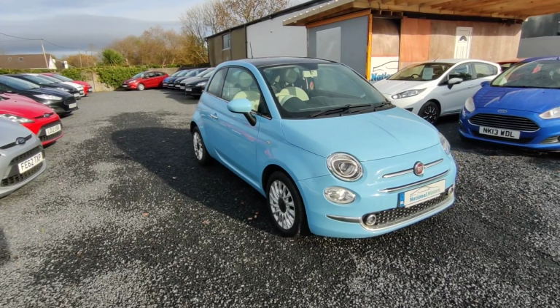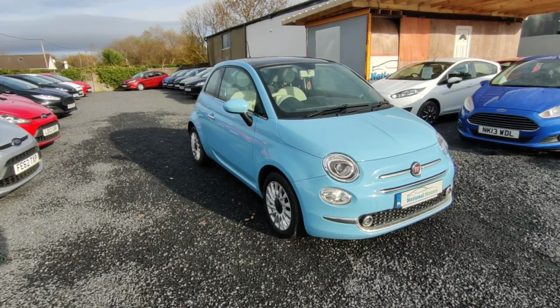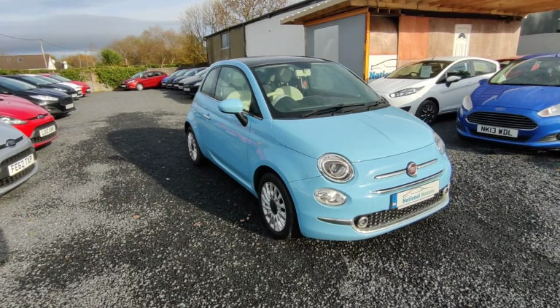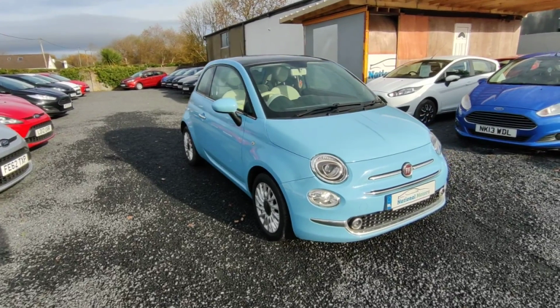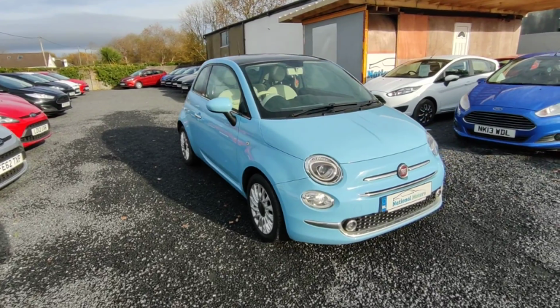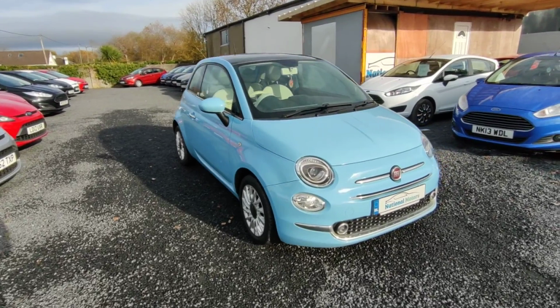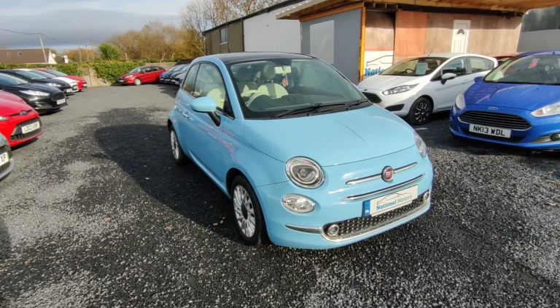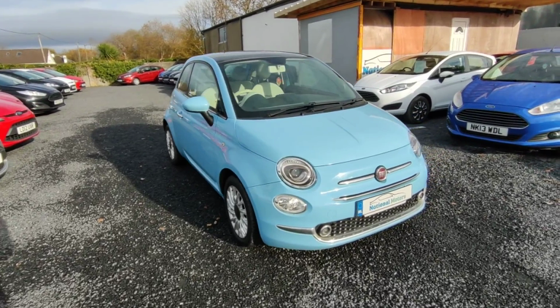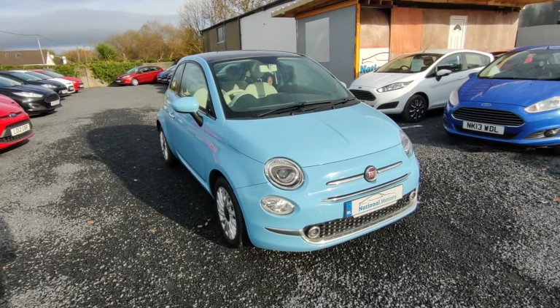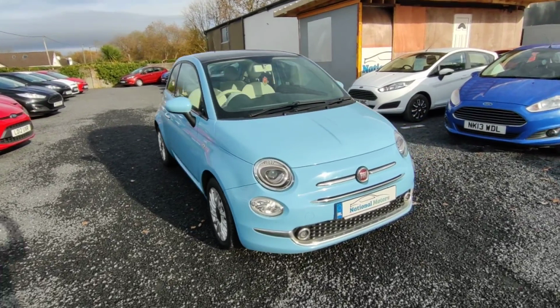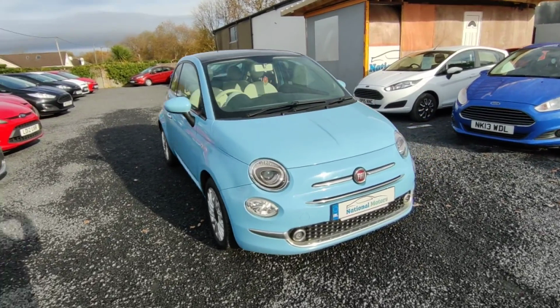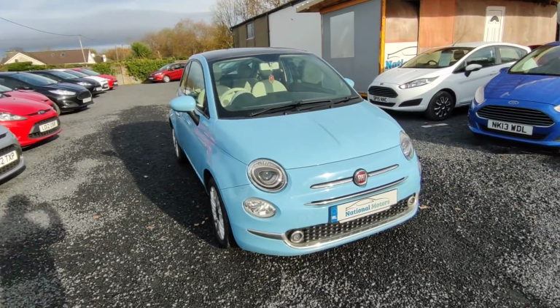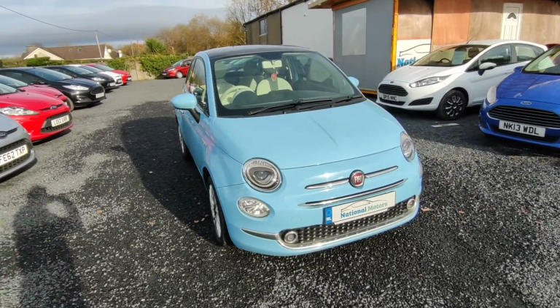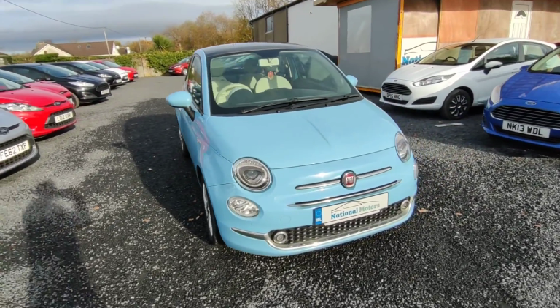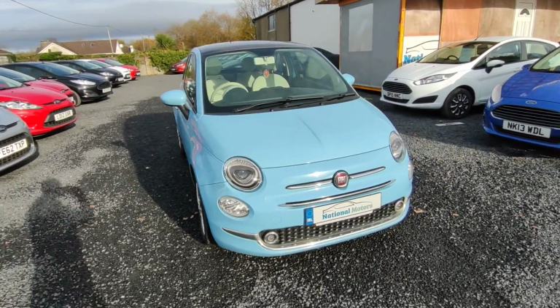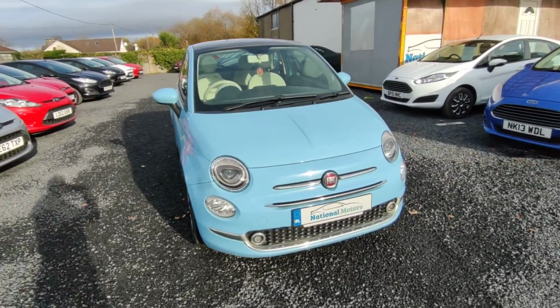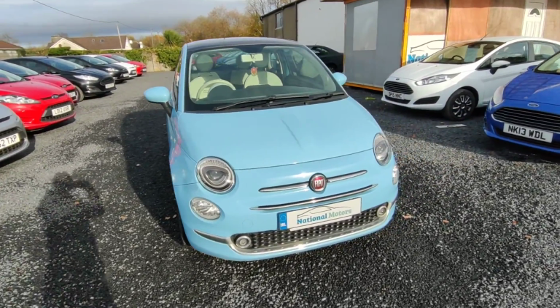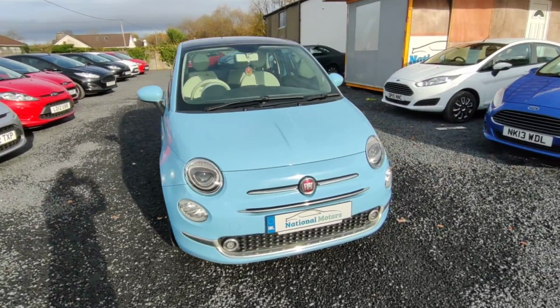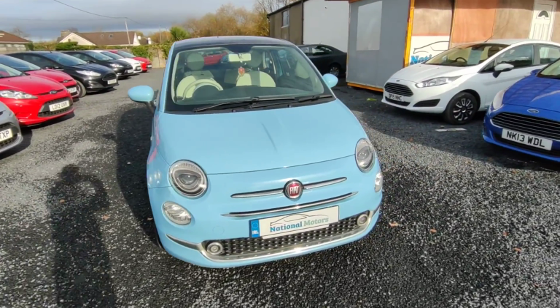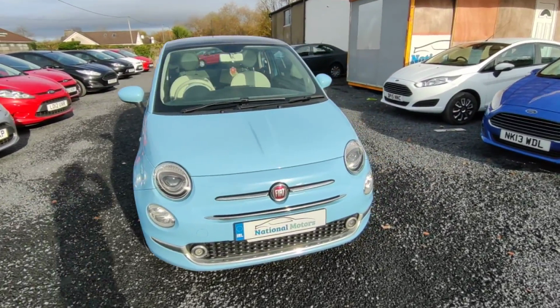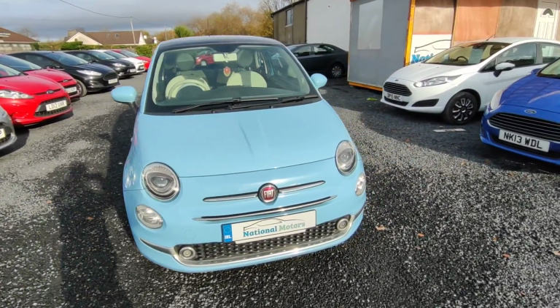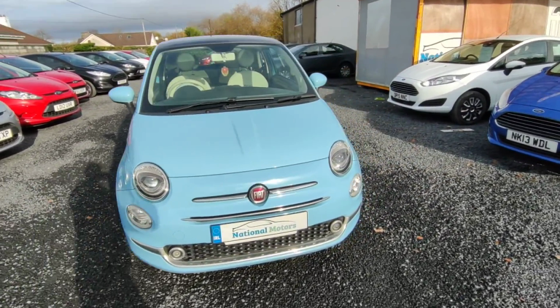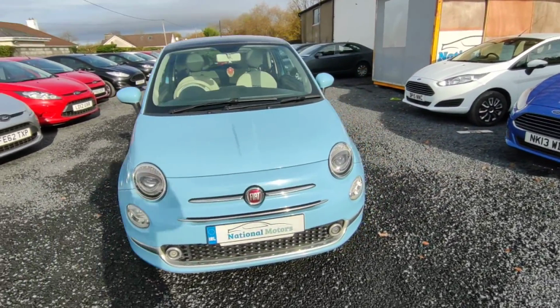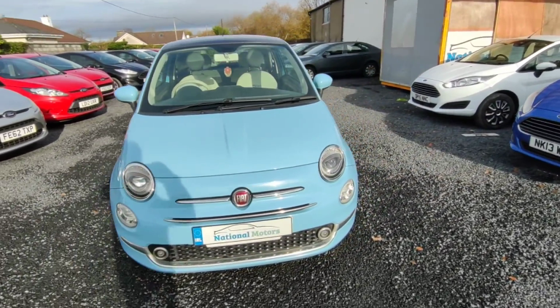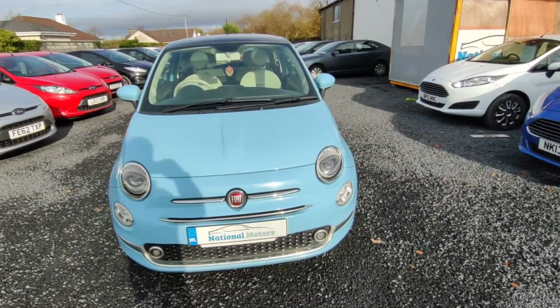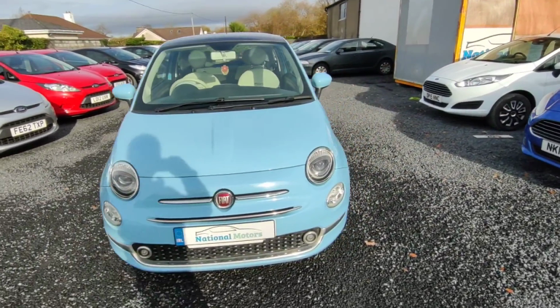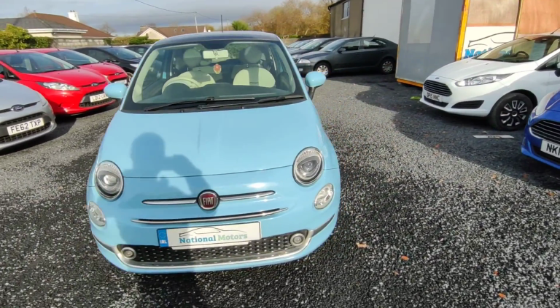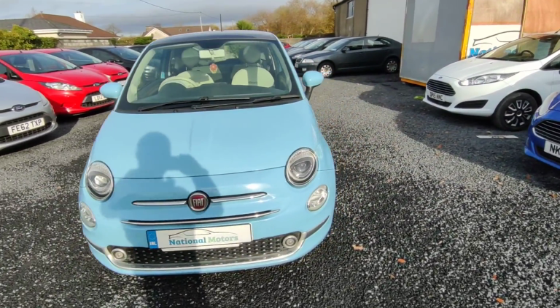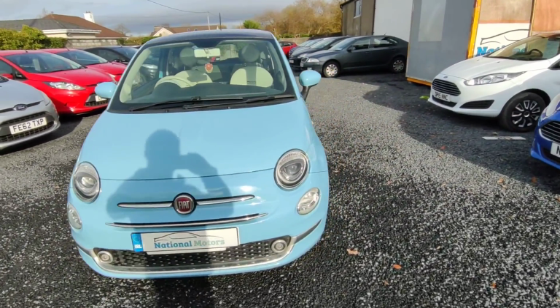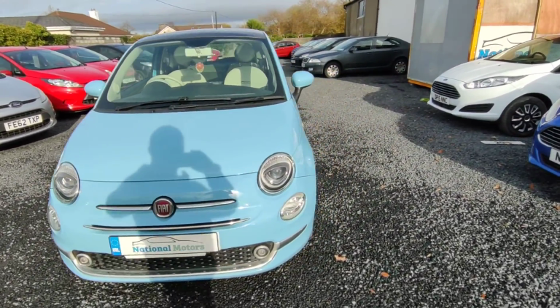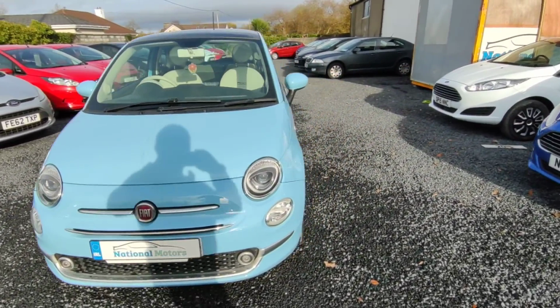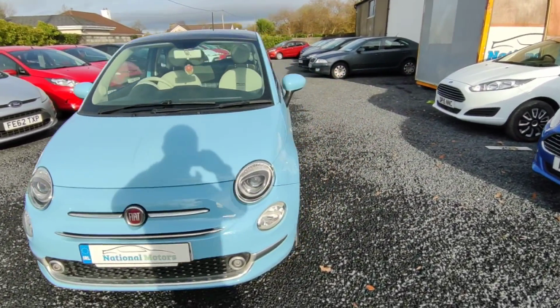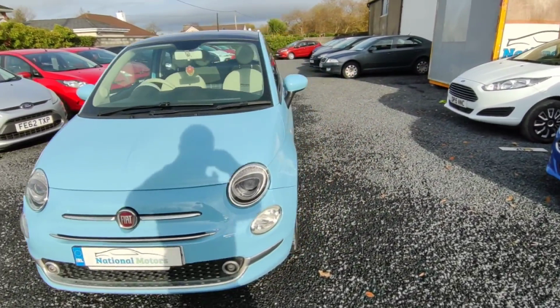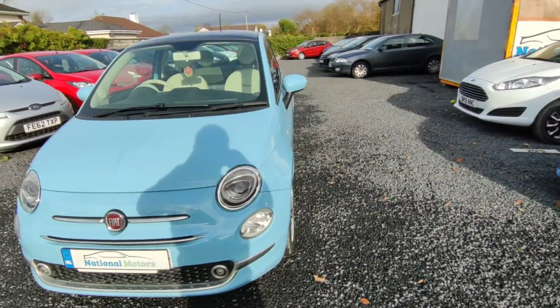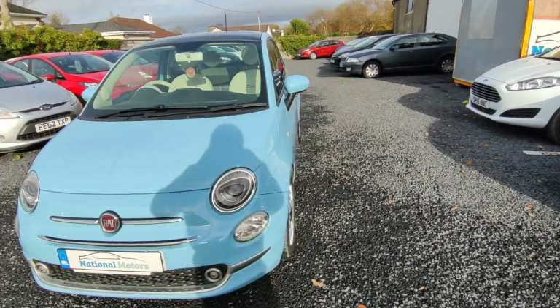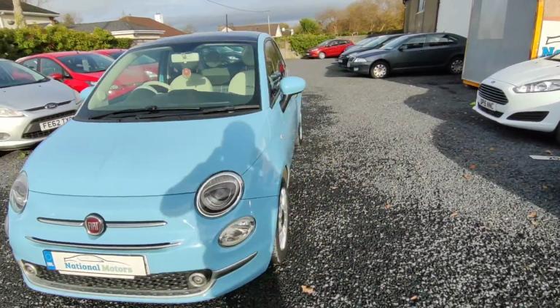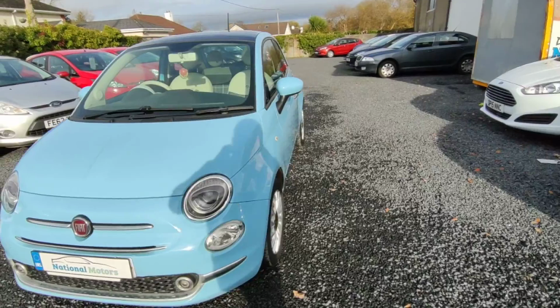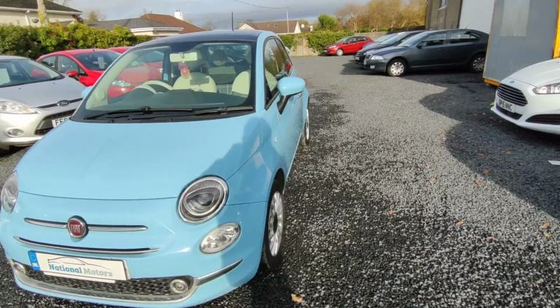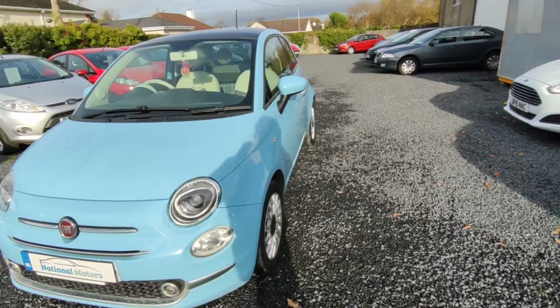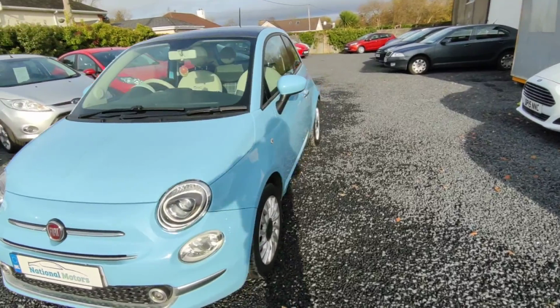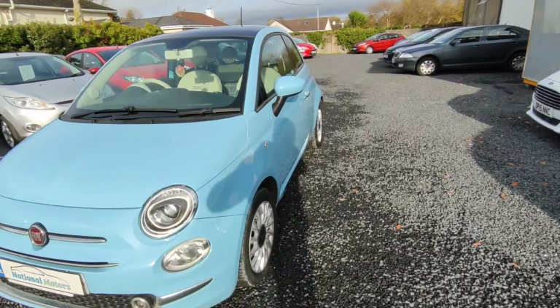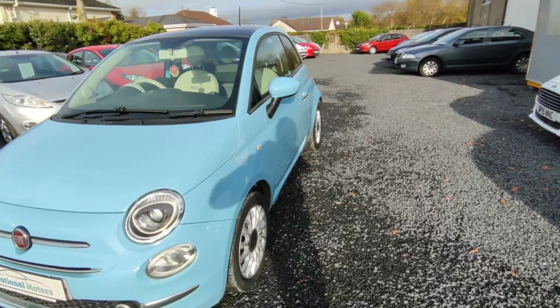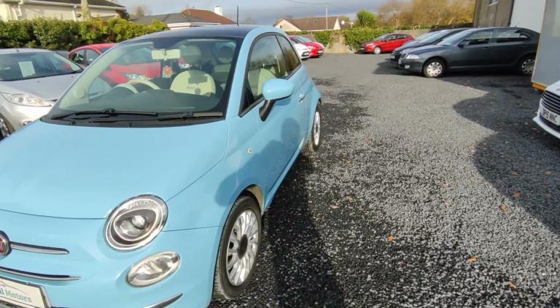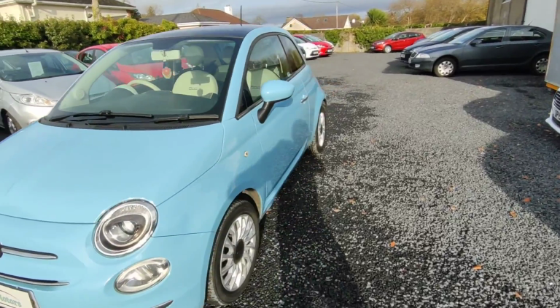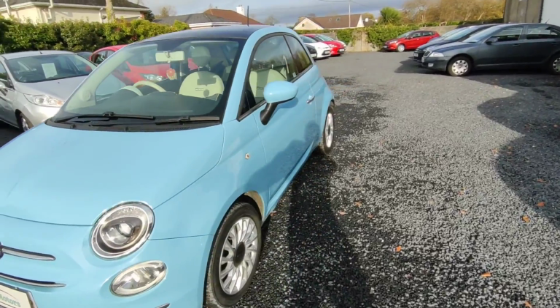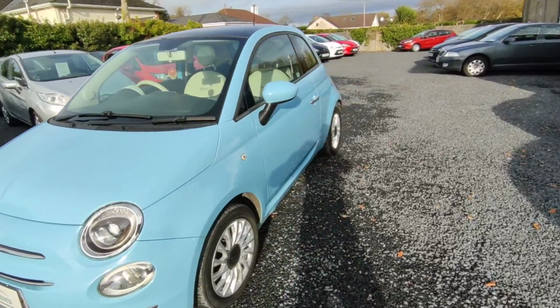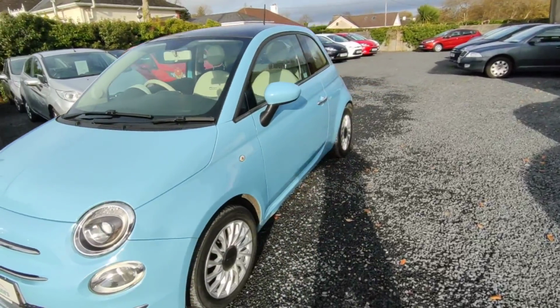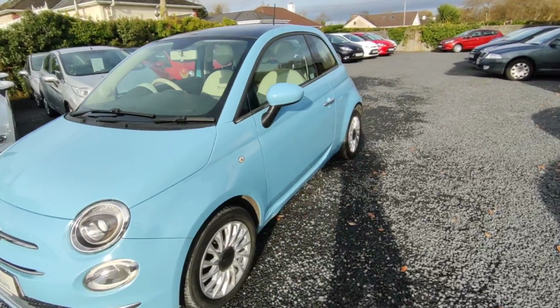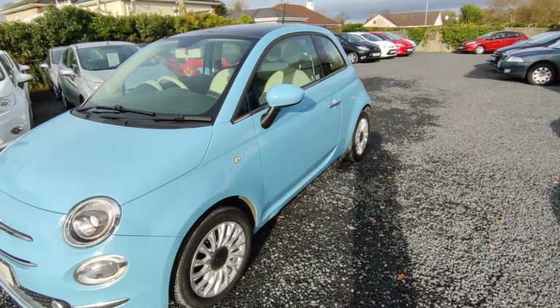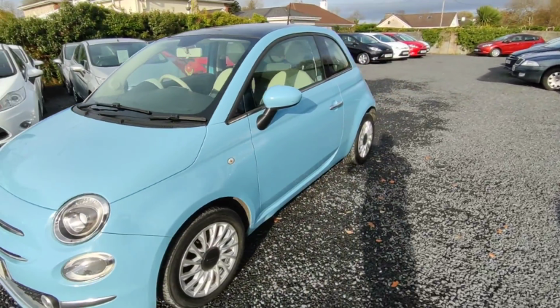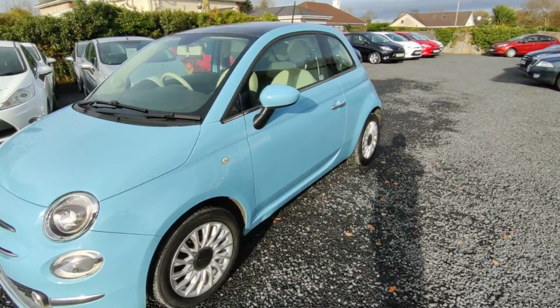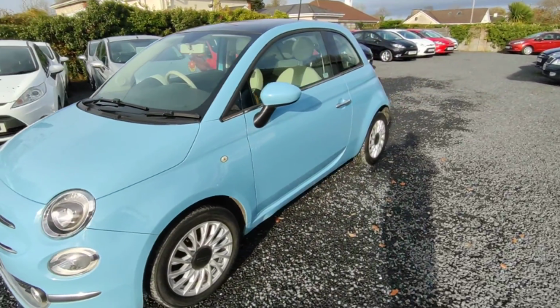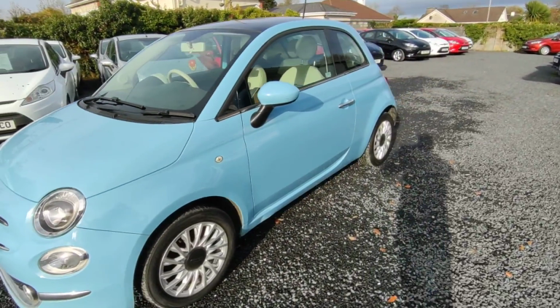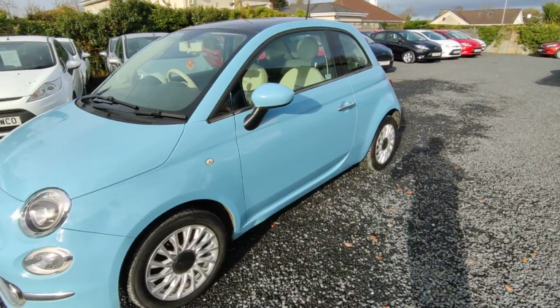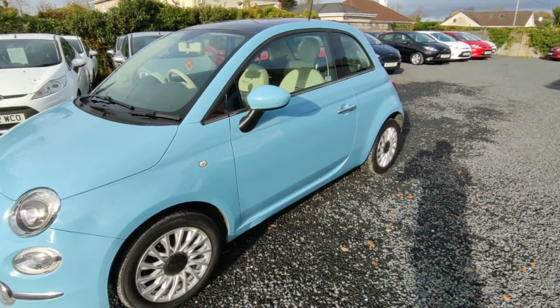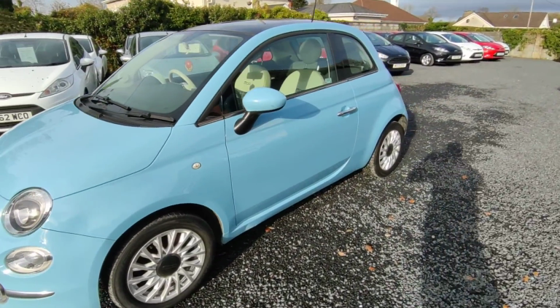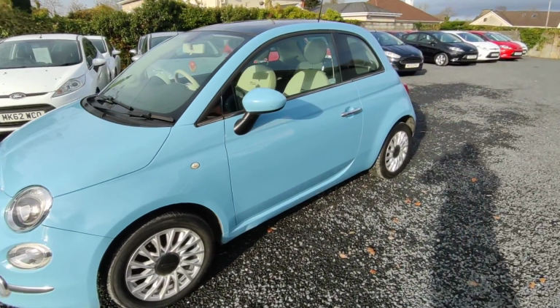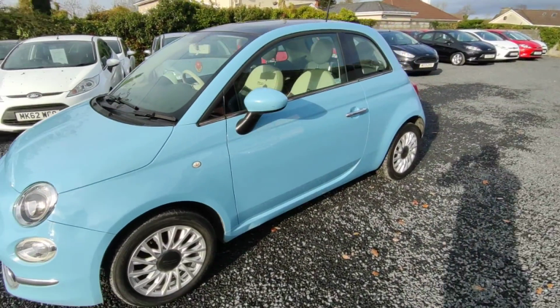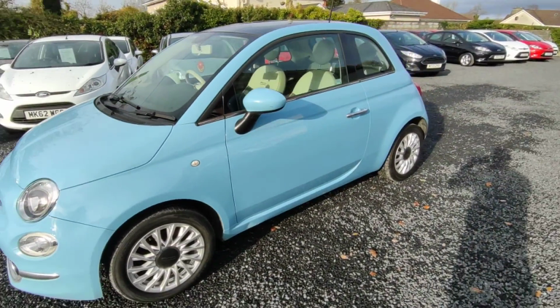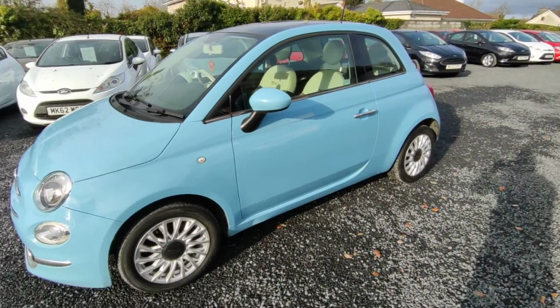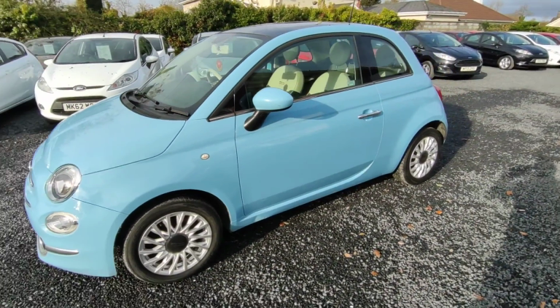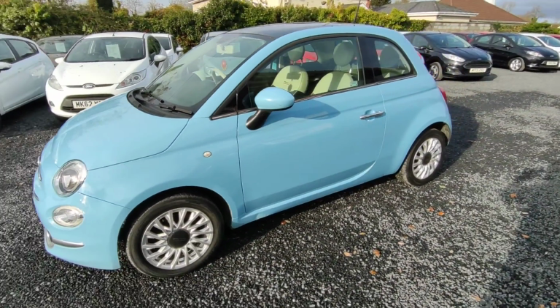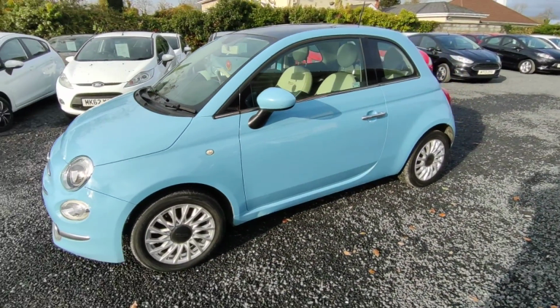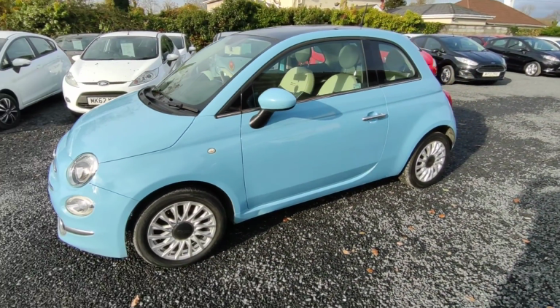Hi, John here from National Motors. Just a quick video presentation of one of the cars we're going to offer here today. Here we have a 2015 Fiat 500.